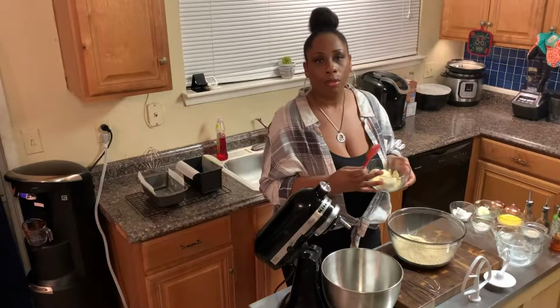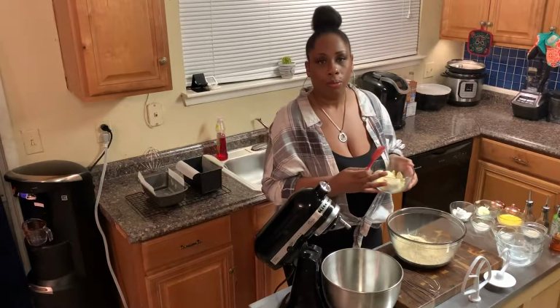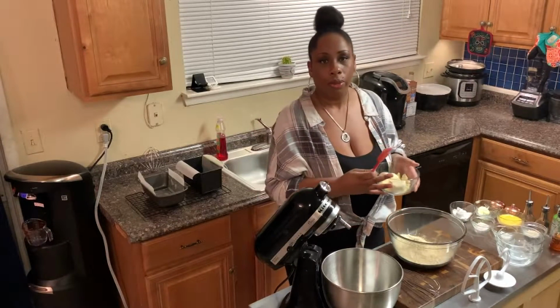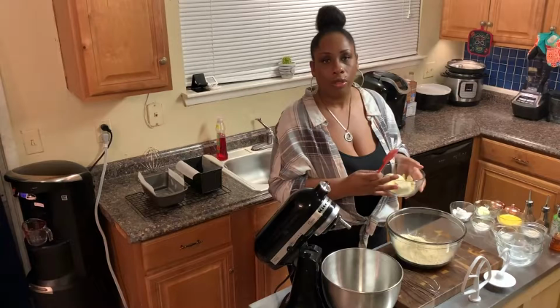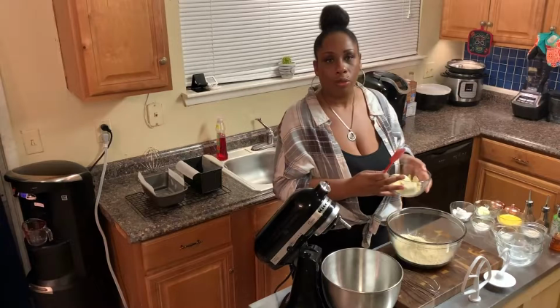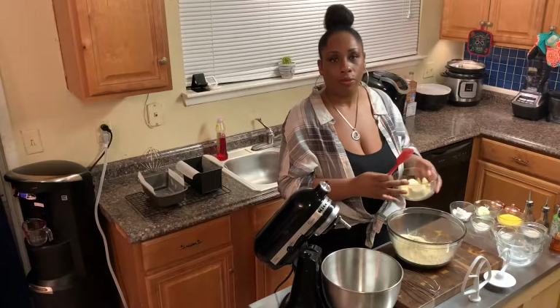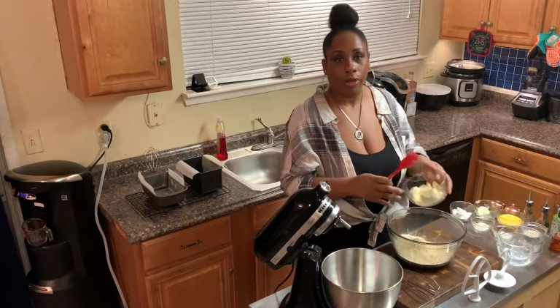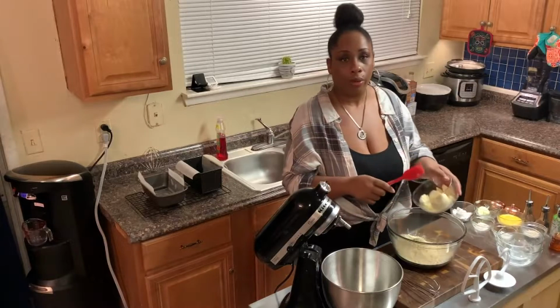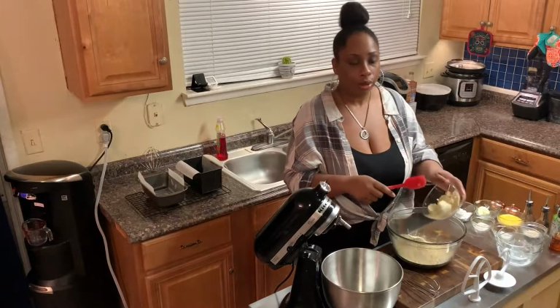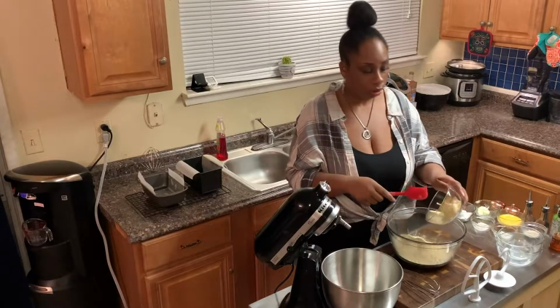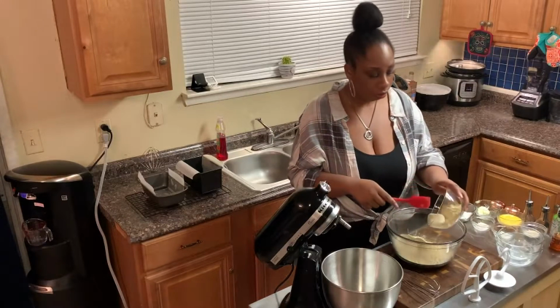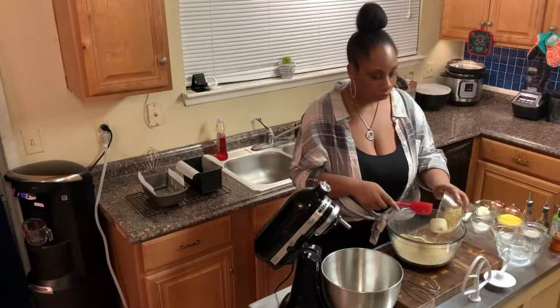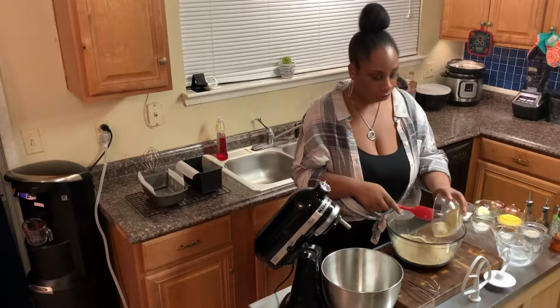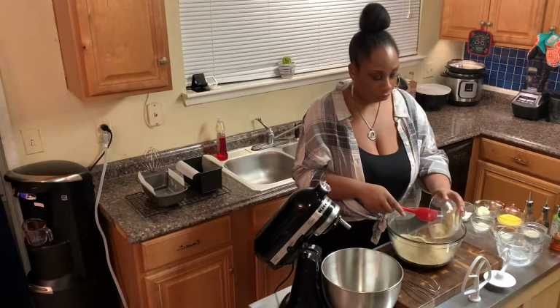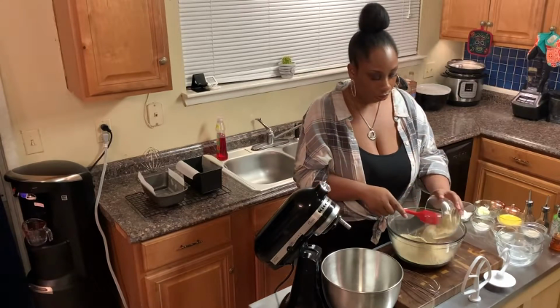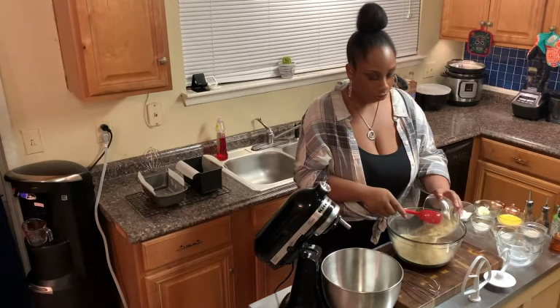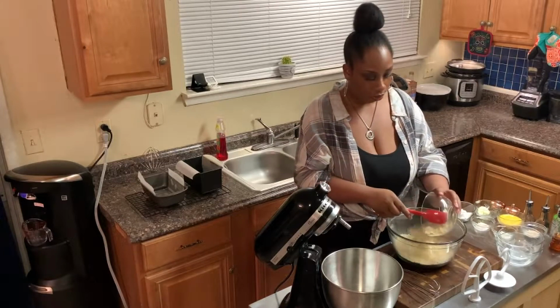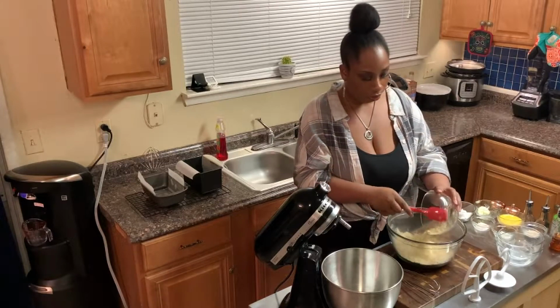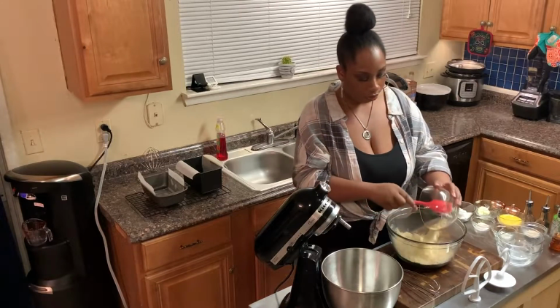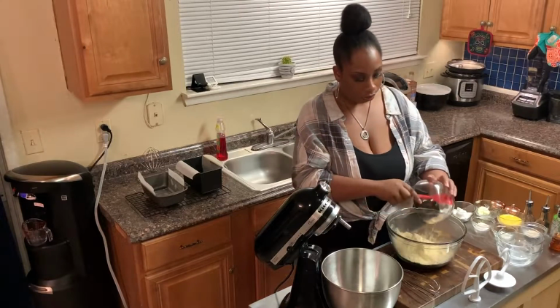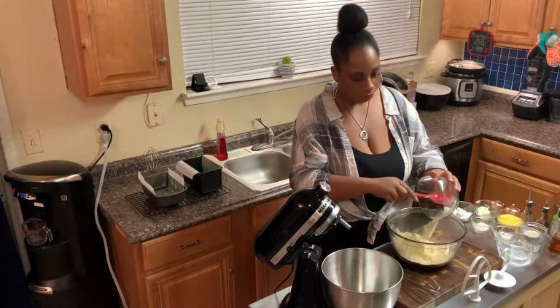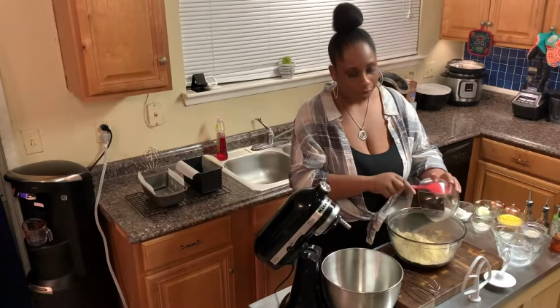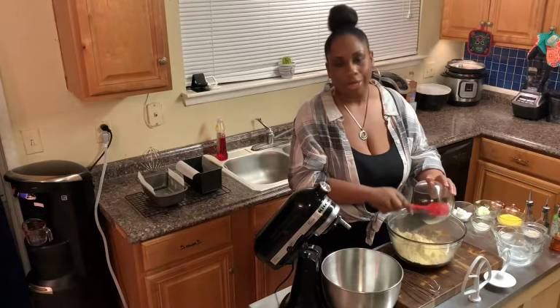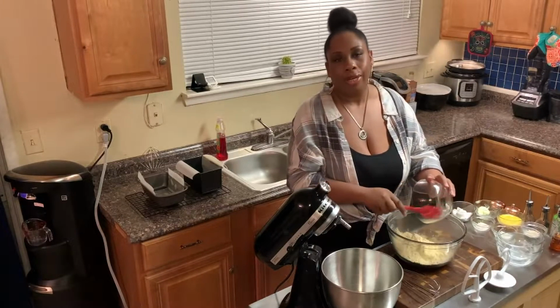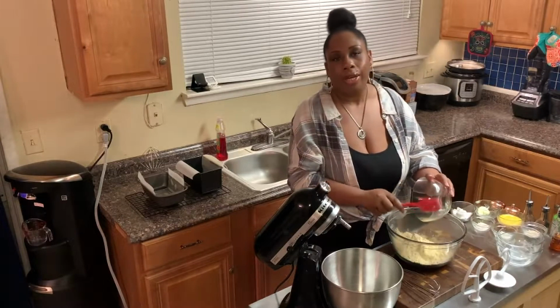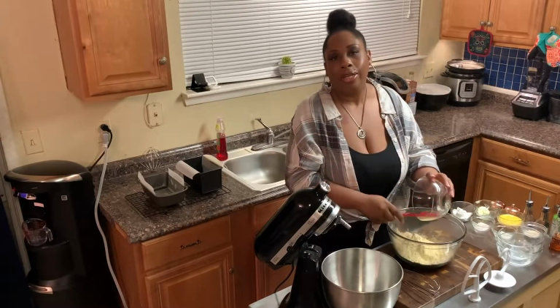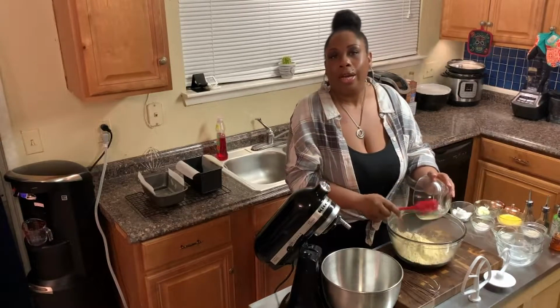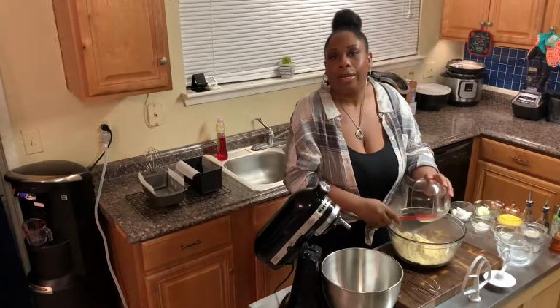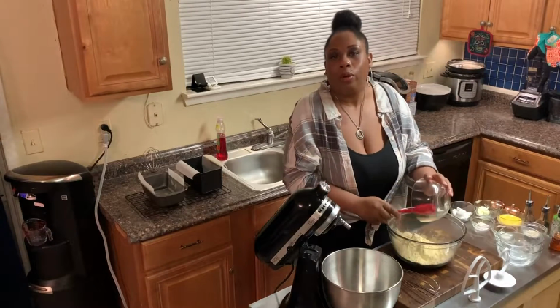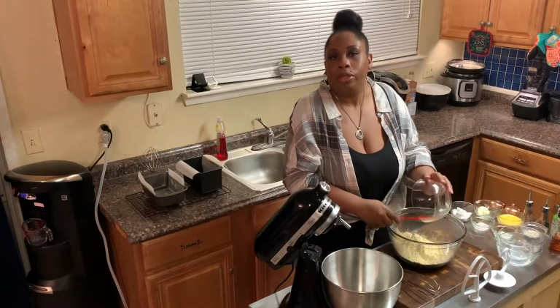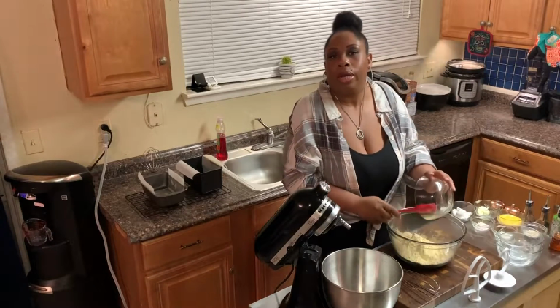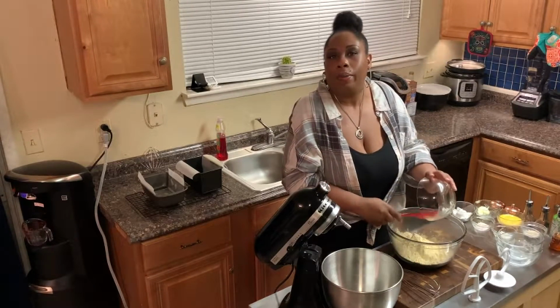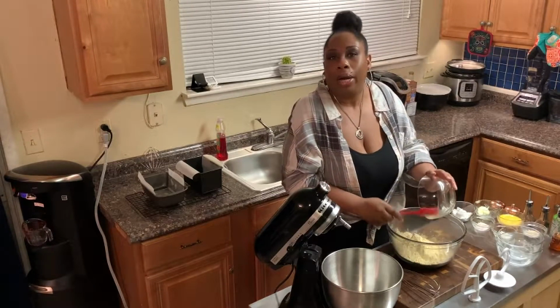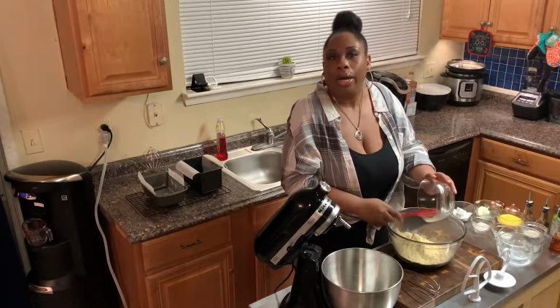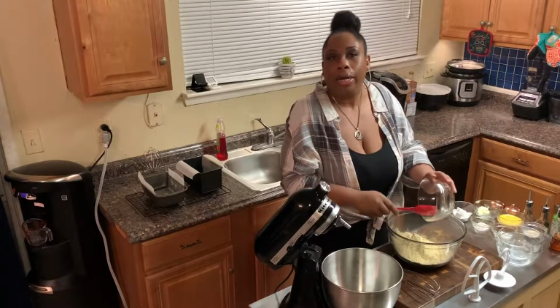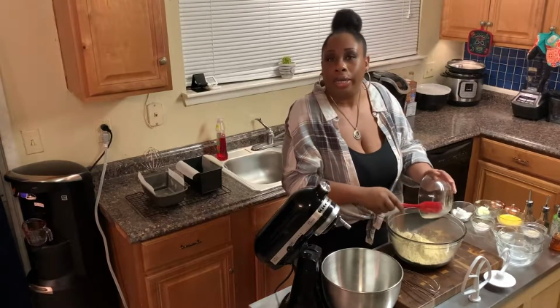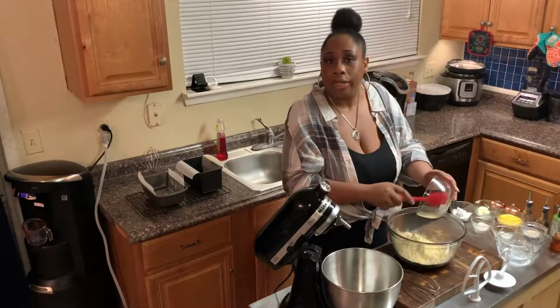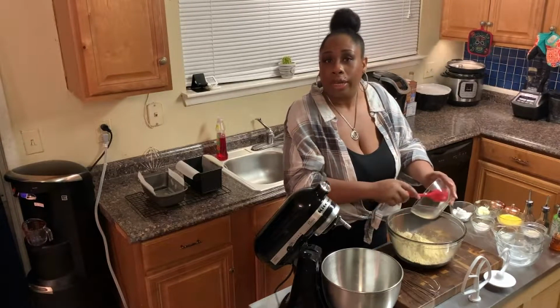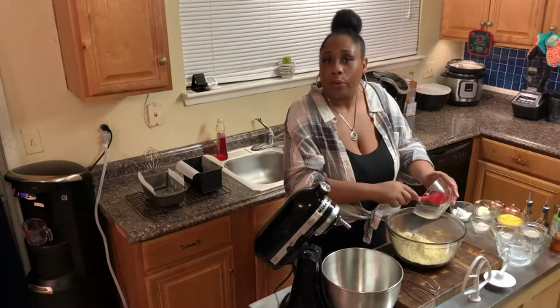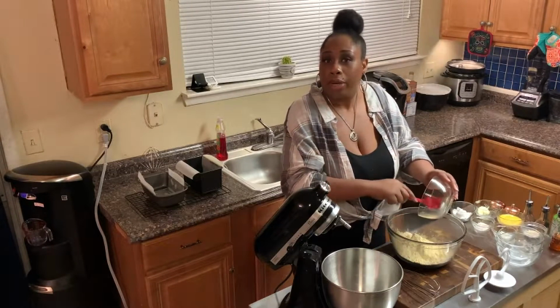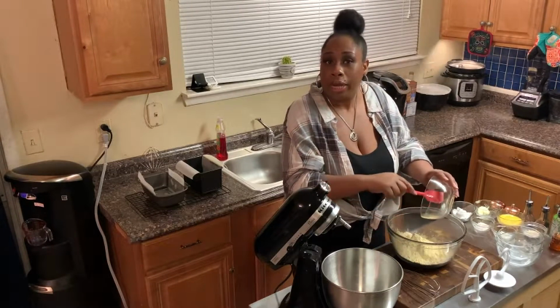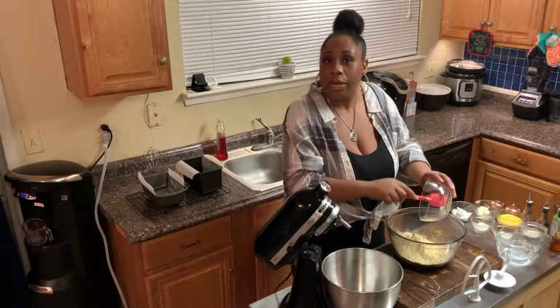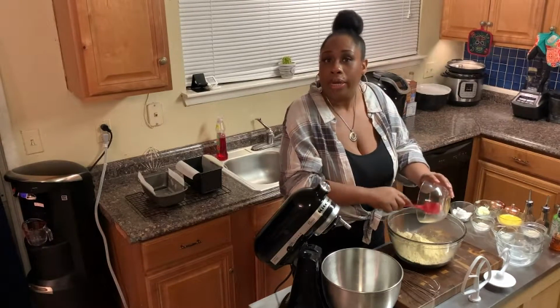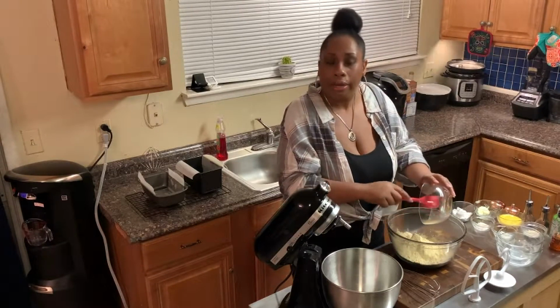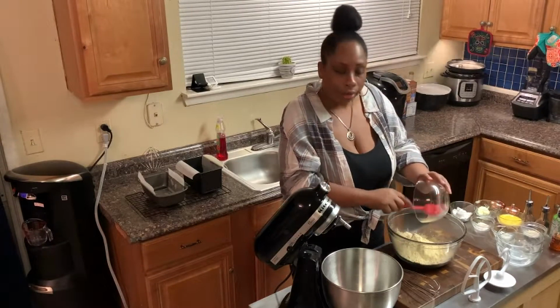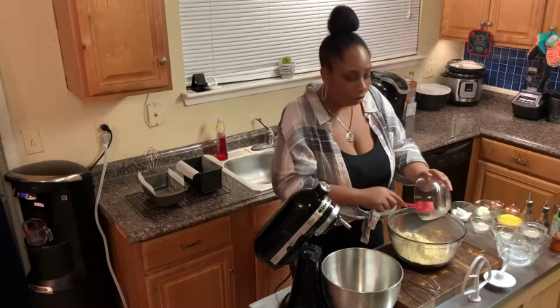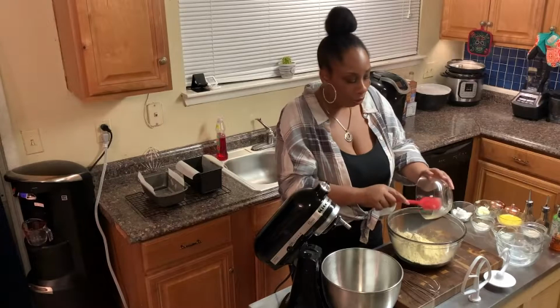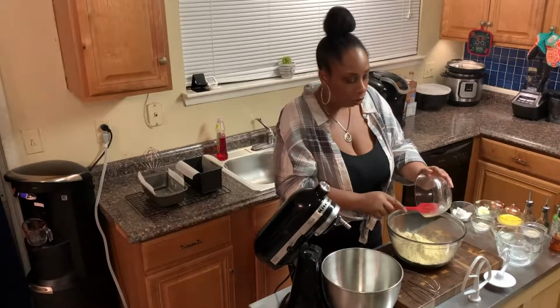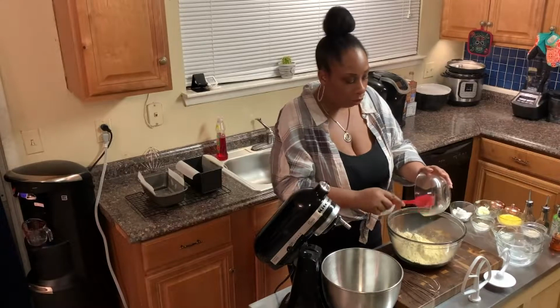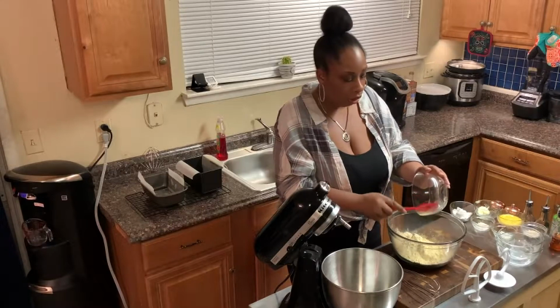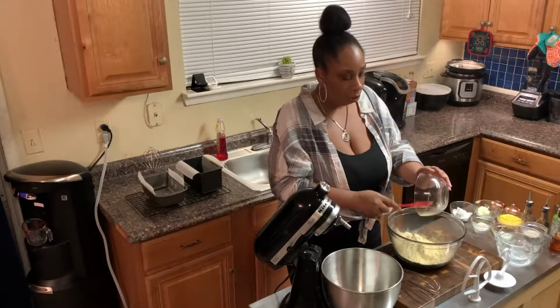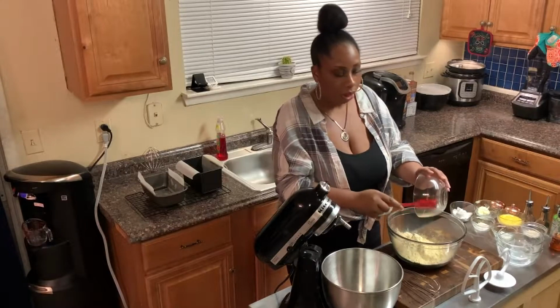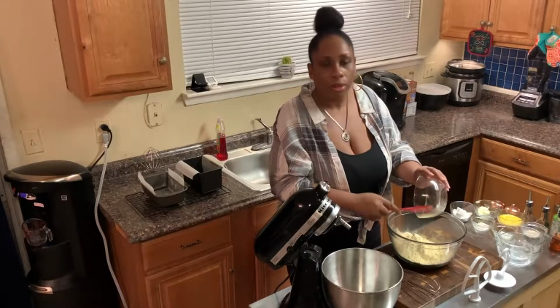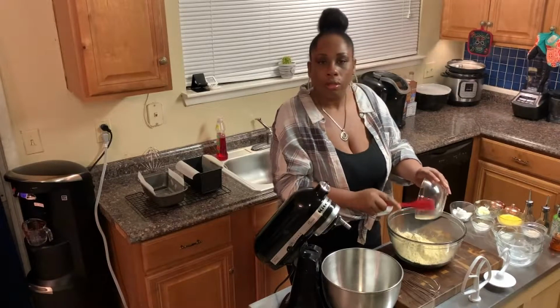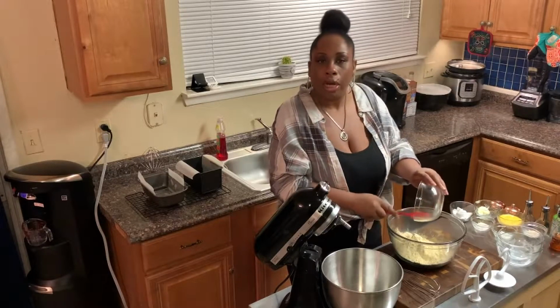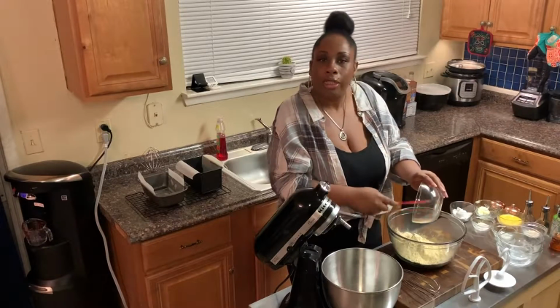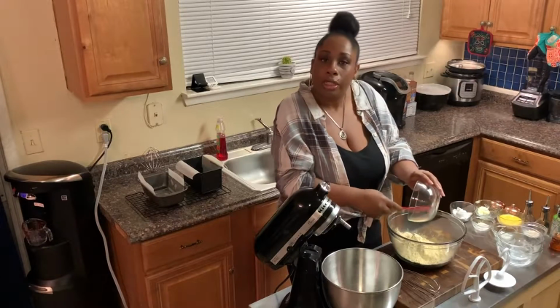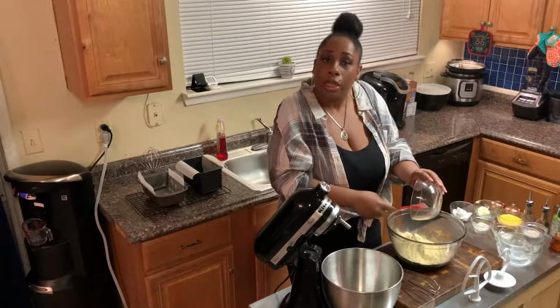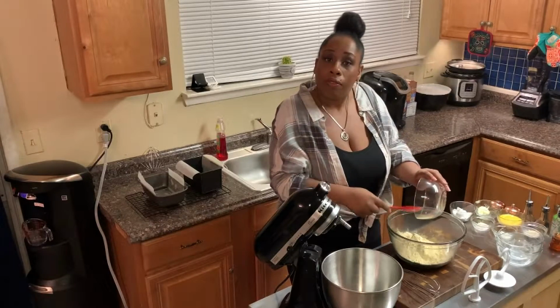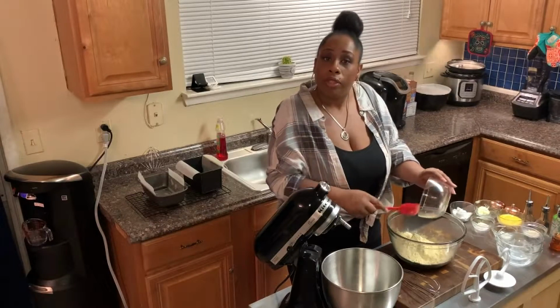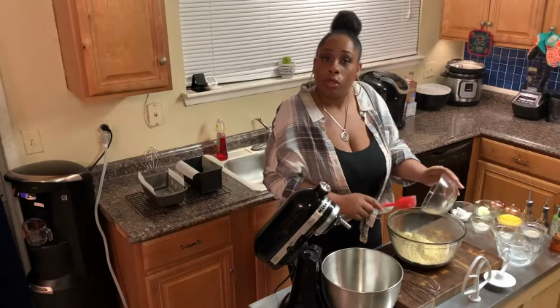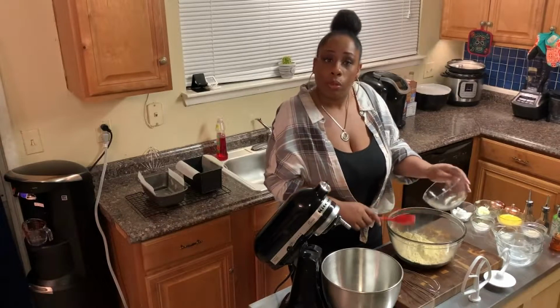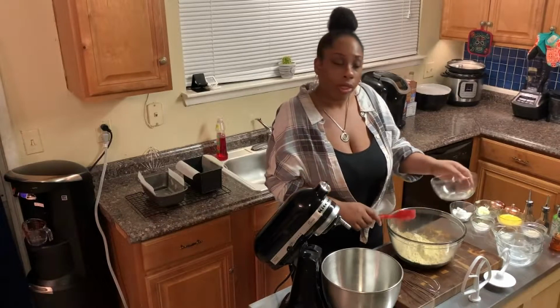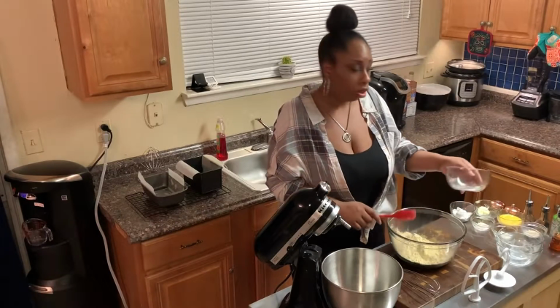And now for the star of the show — my lupin flour. I know I didn't create it or come up with it, but I just love it so much.